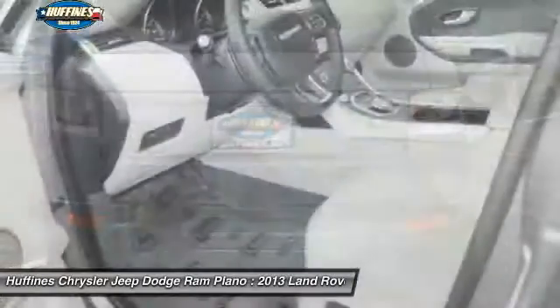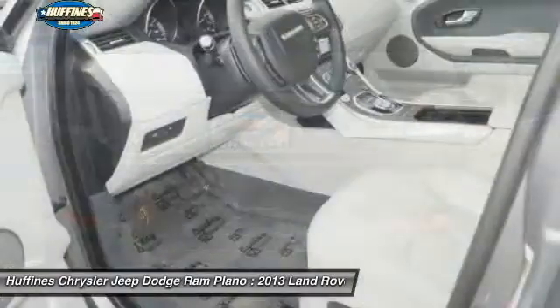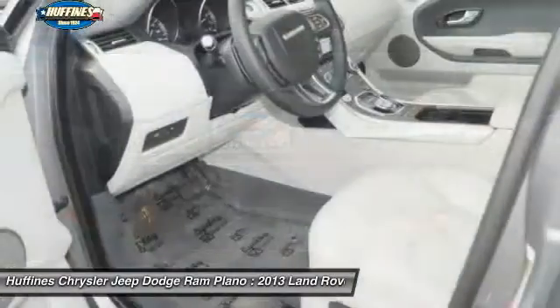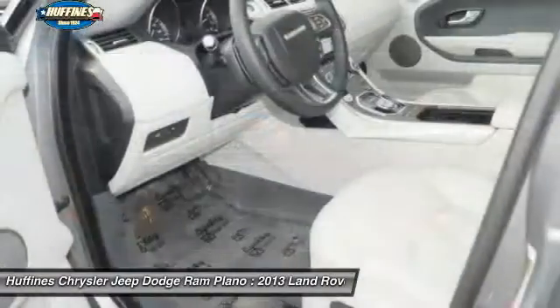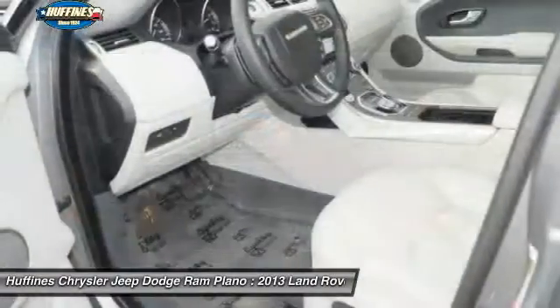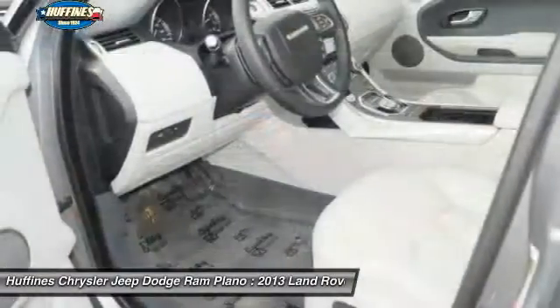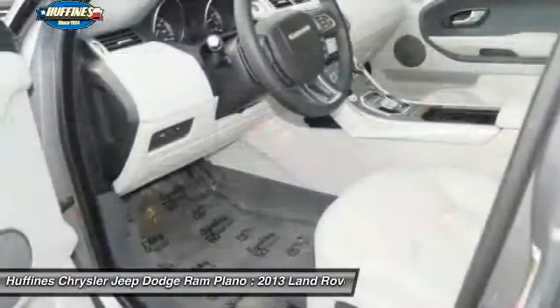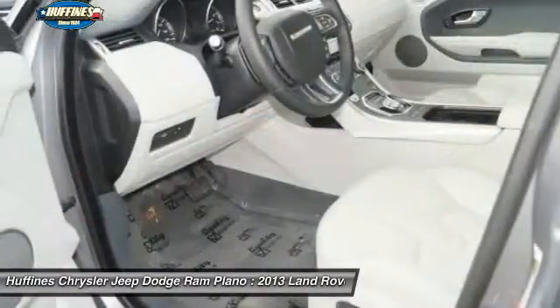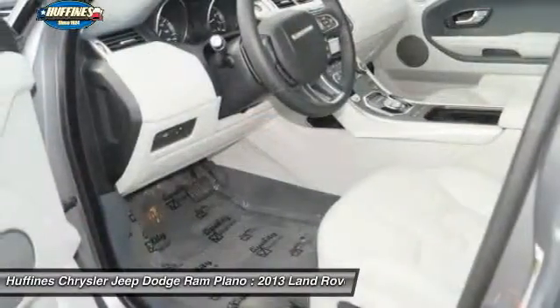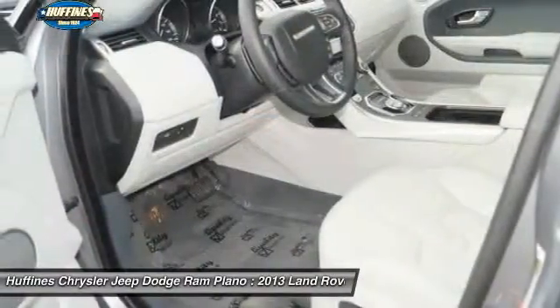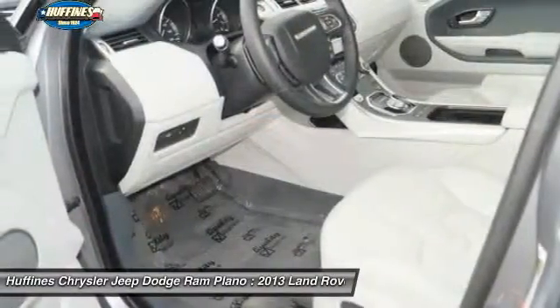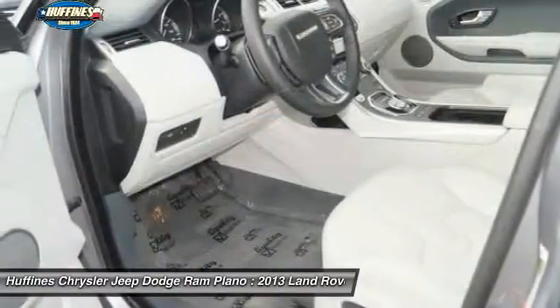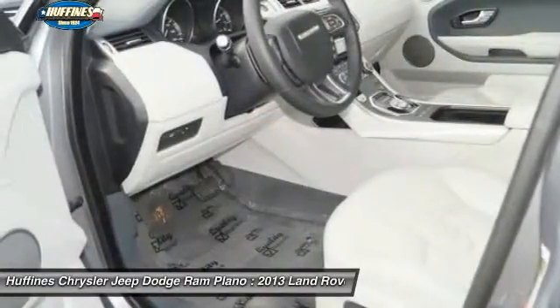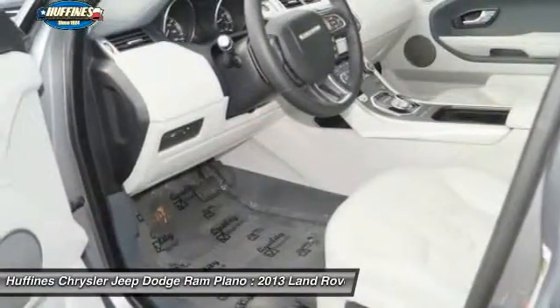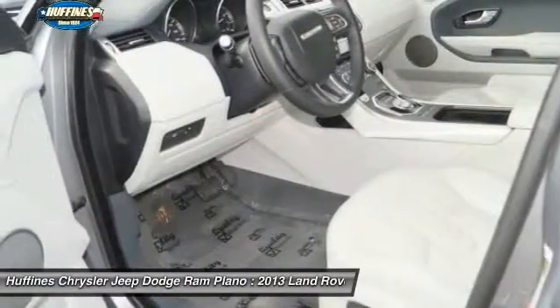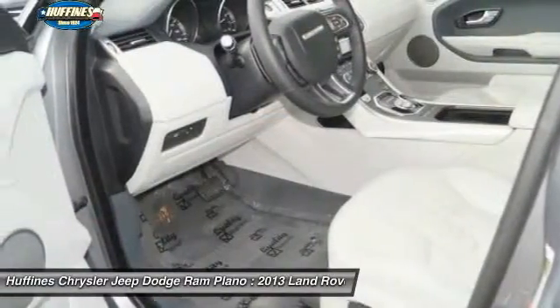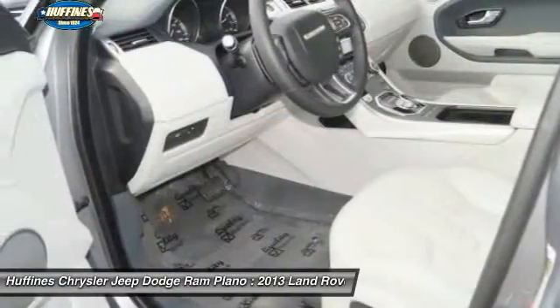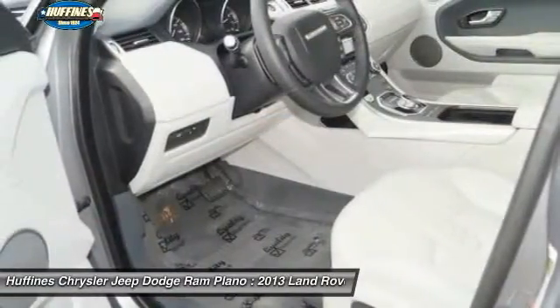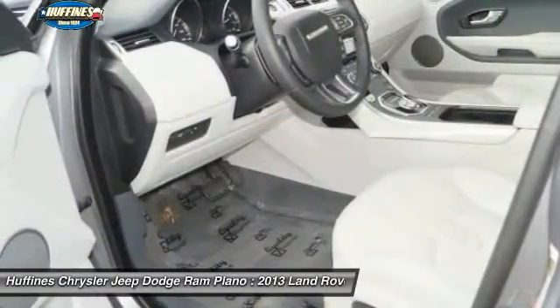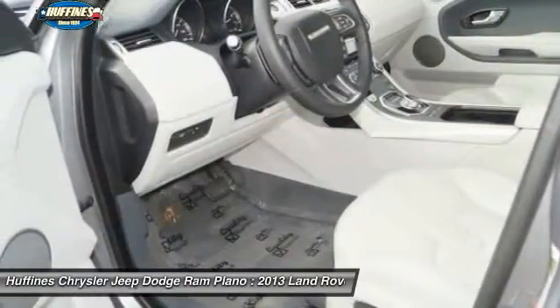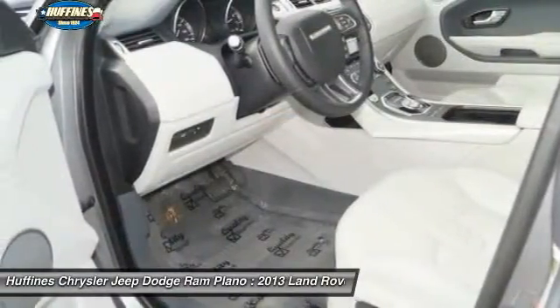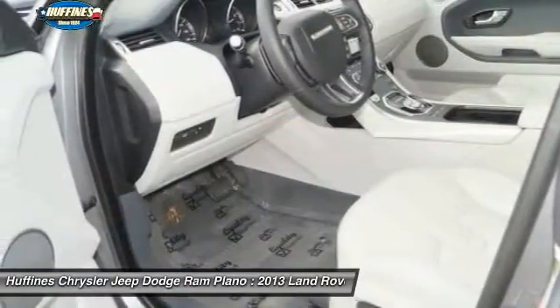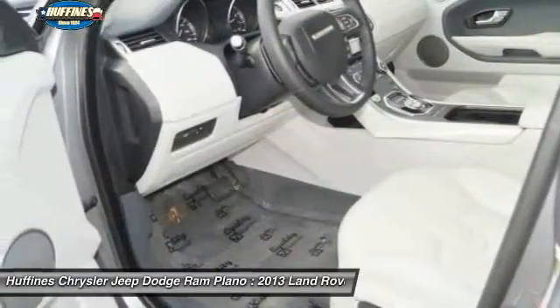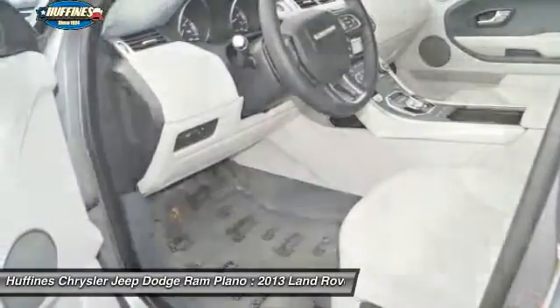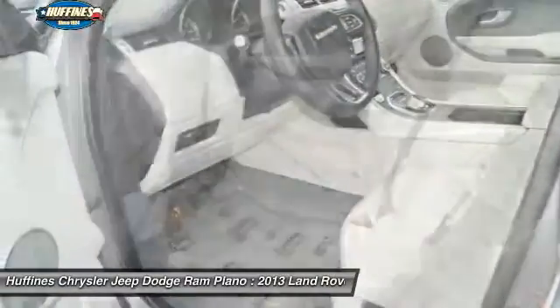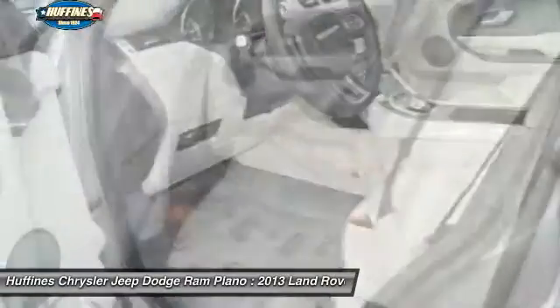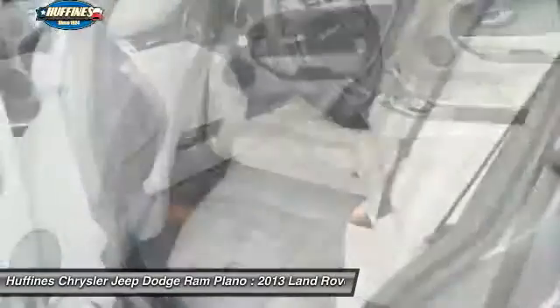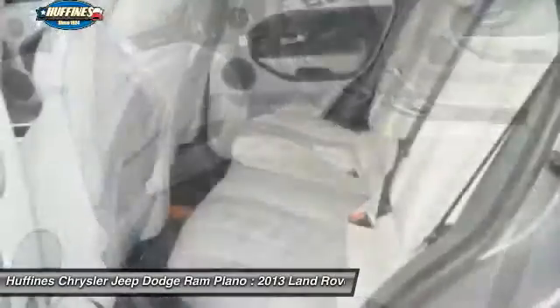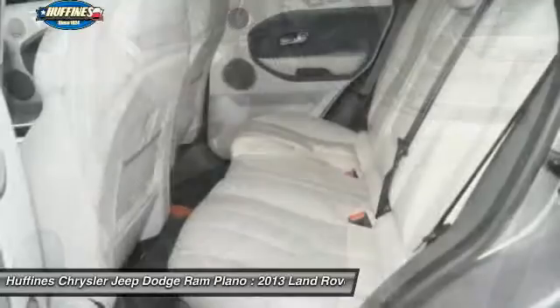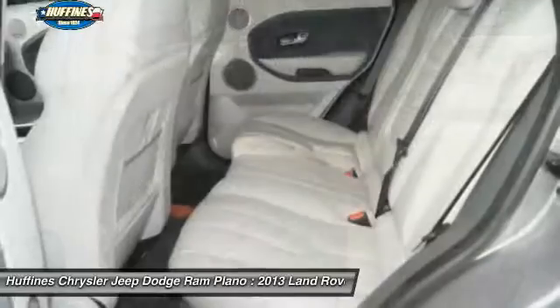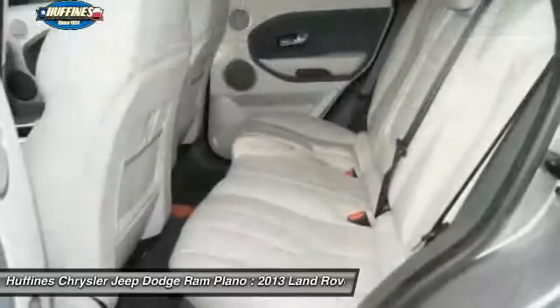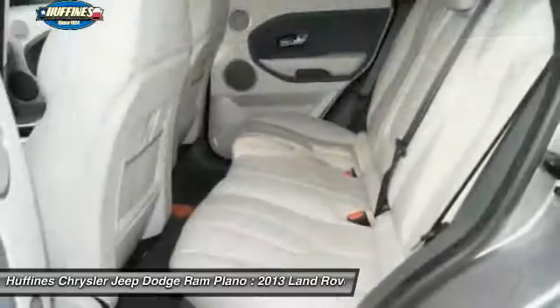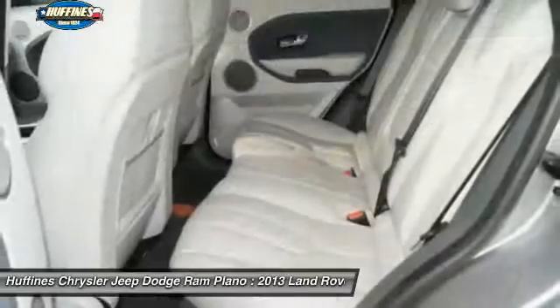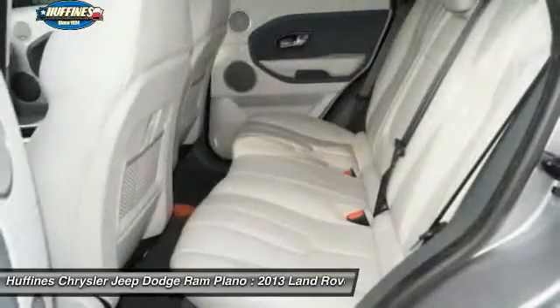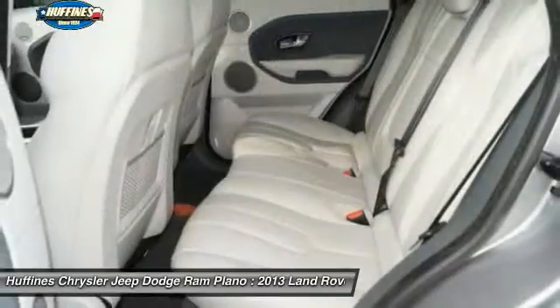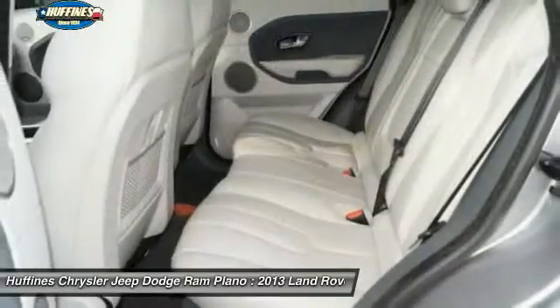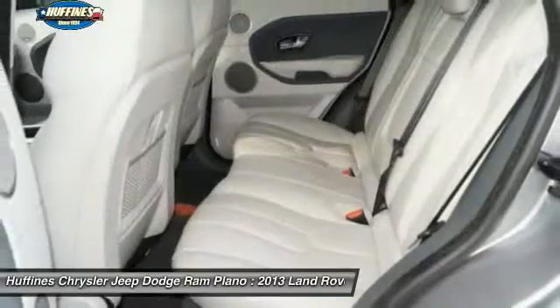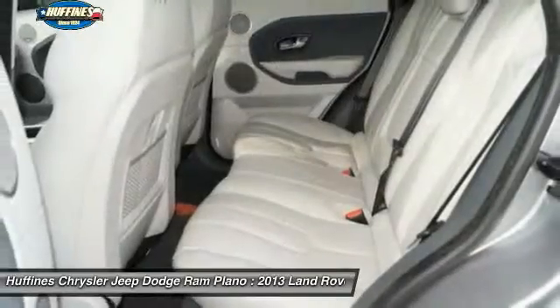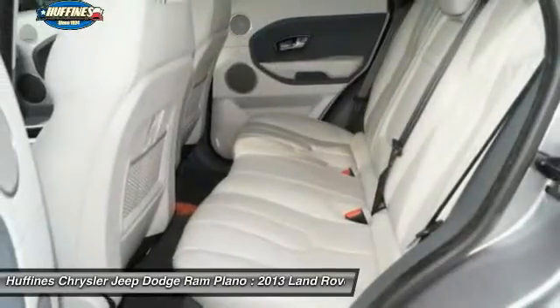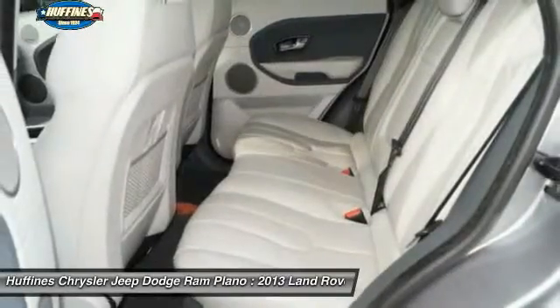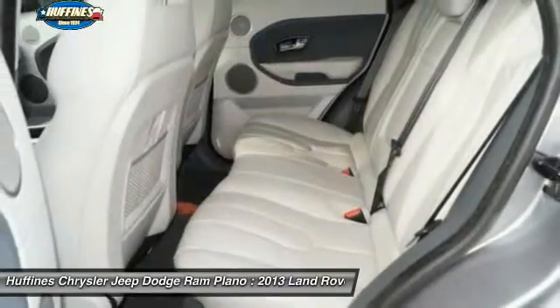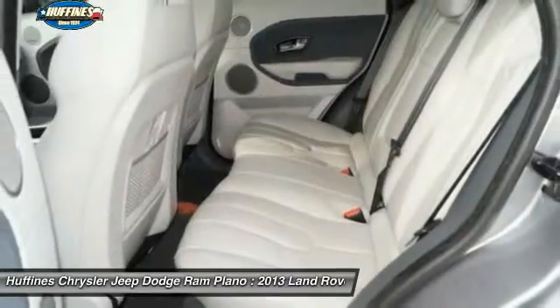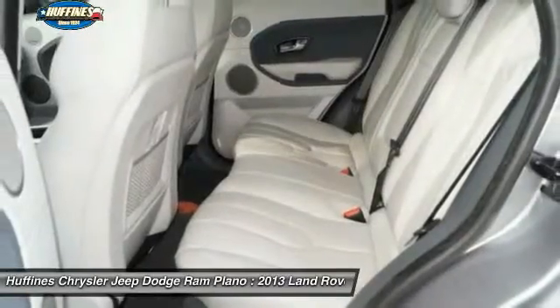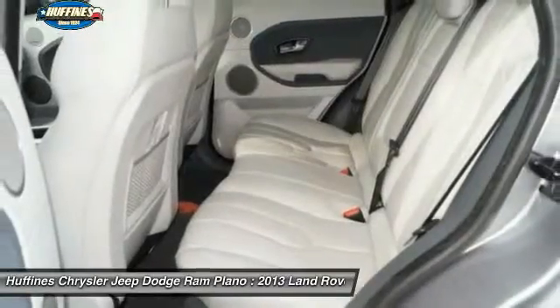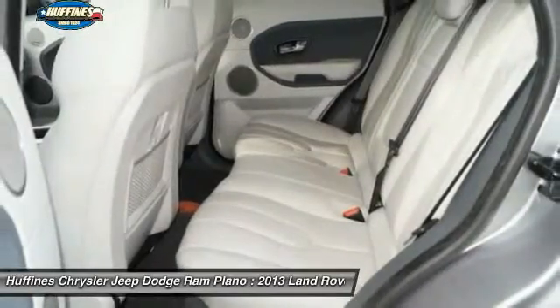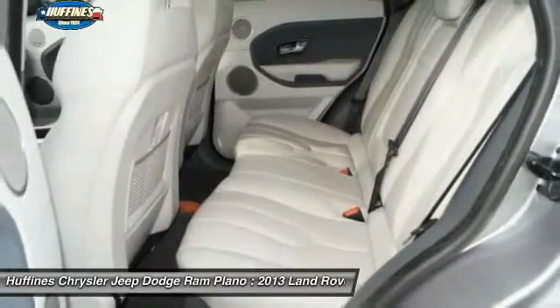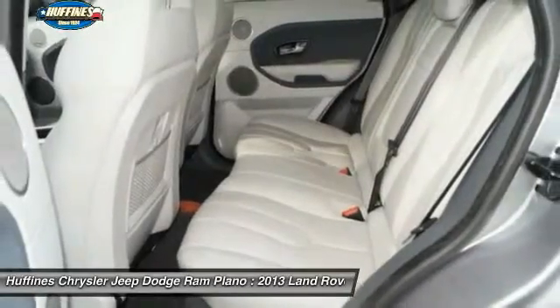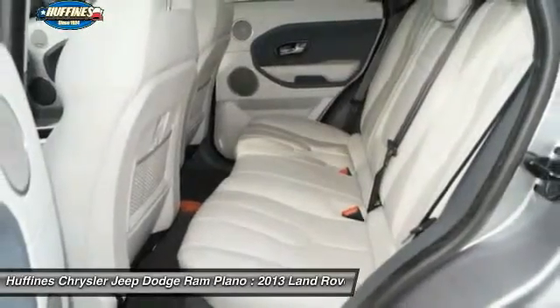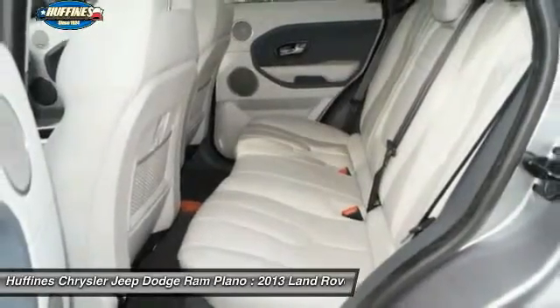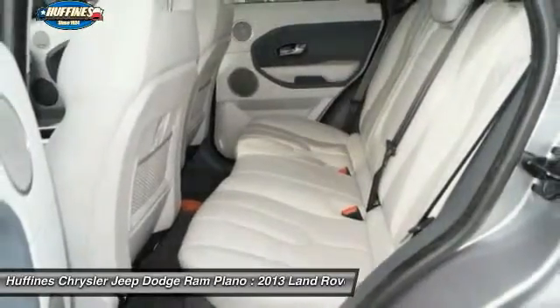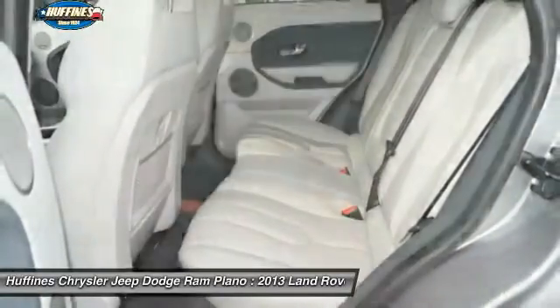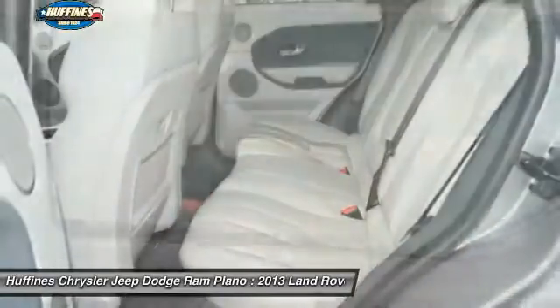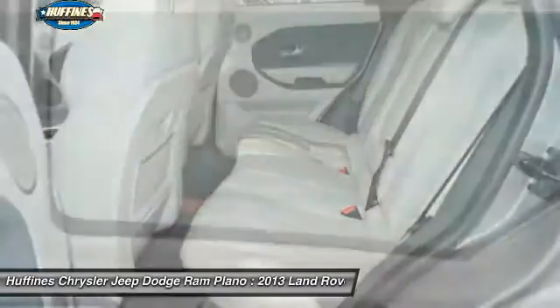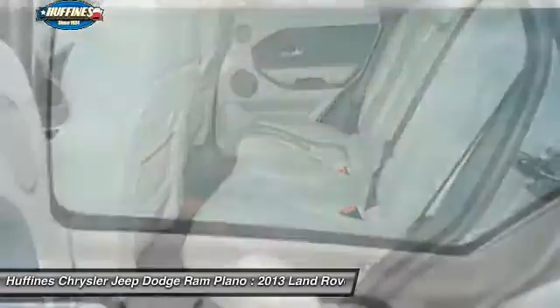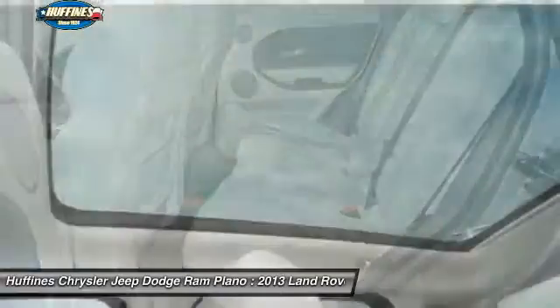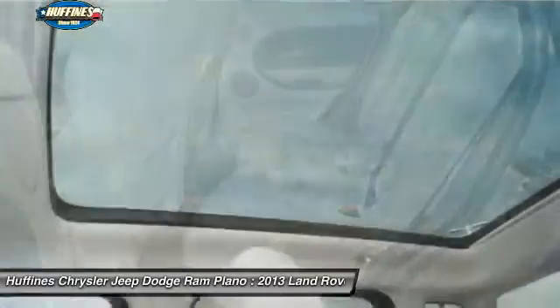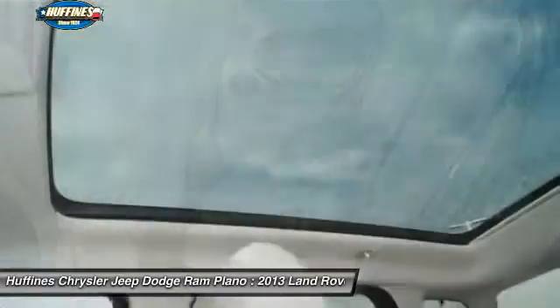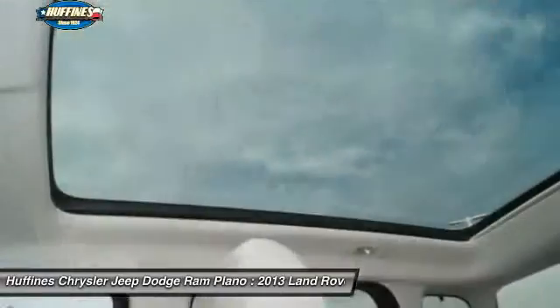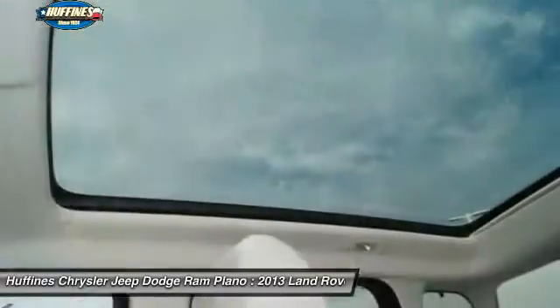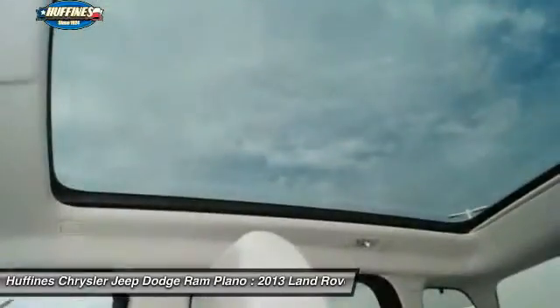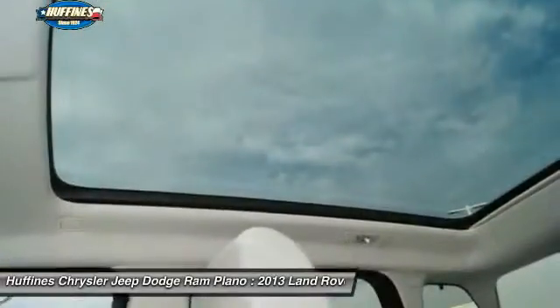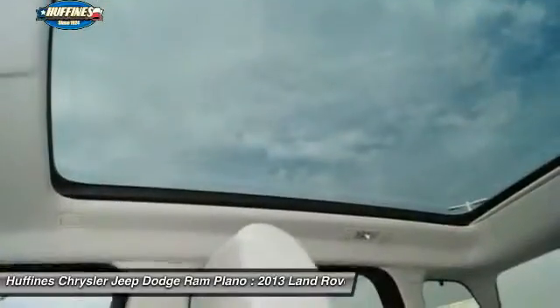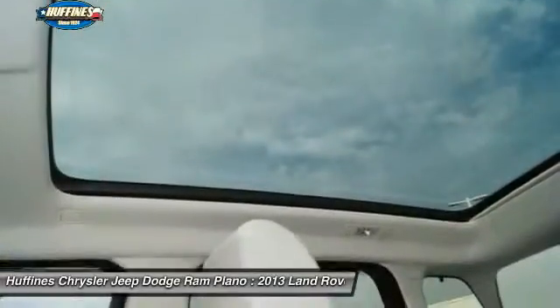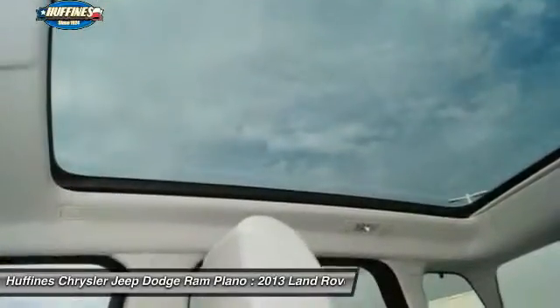Bluetooth, leather-wrapped steering wheel, driver lumbar, adjustable steering wheel, and power steering.